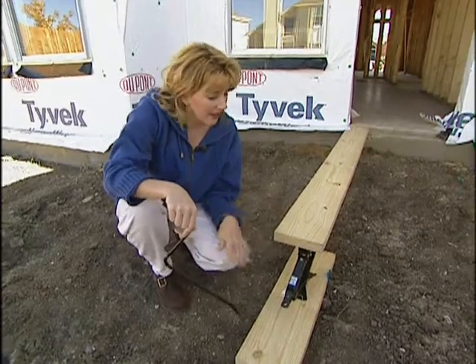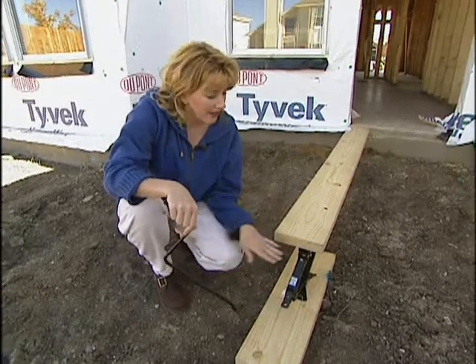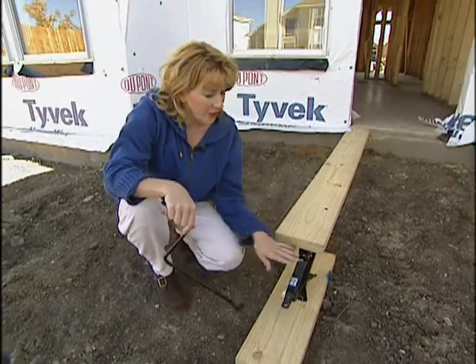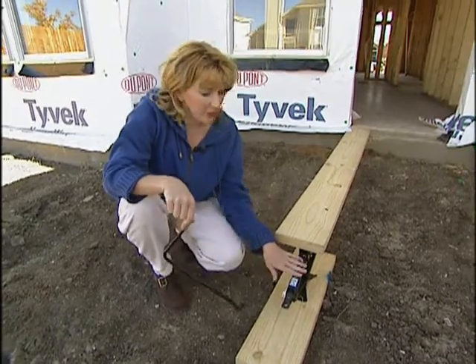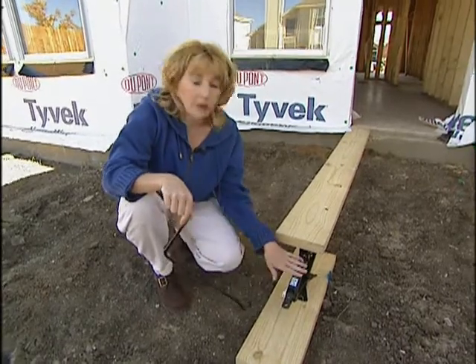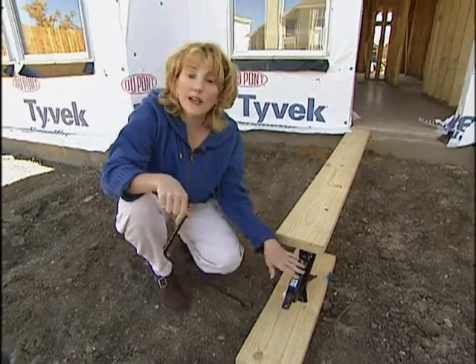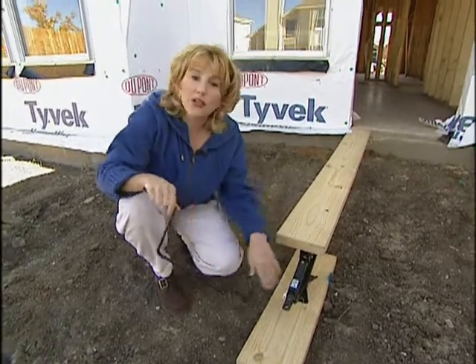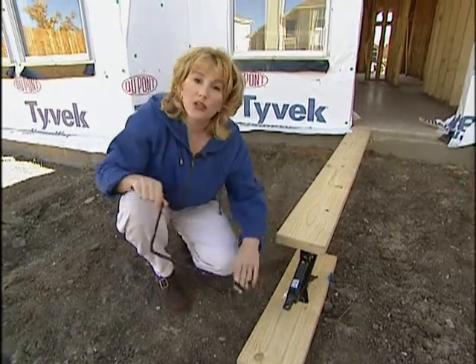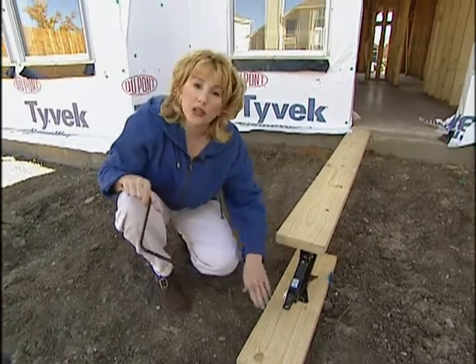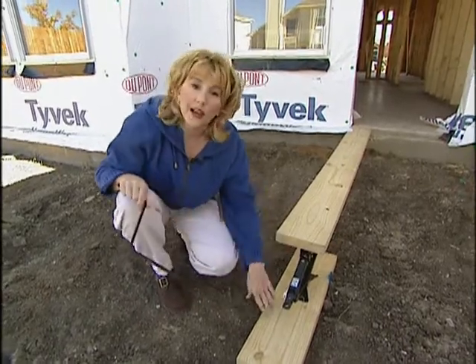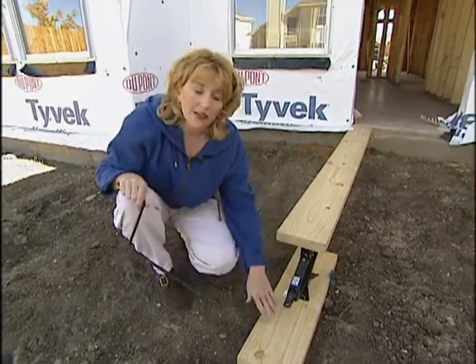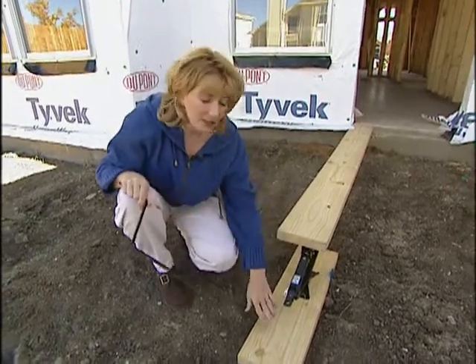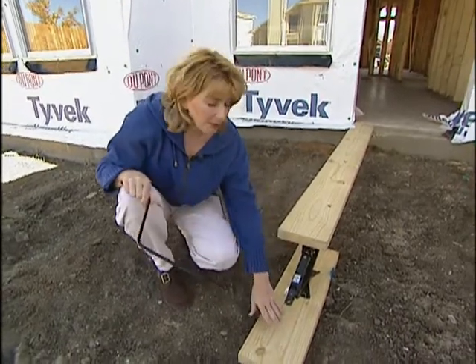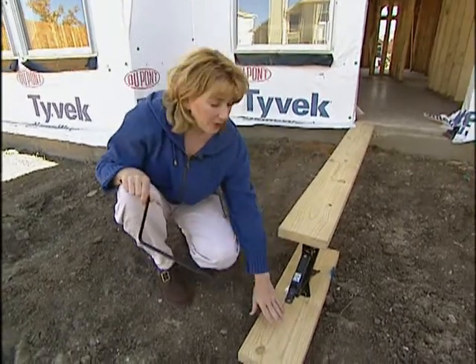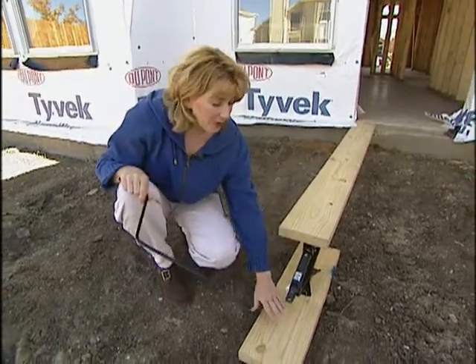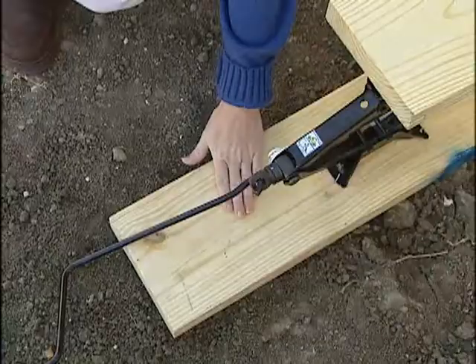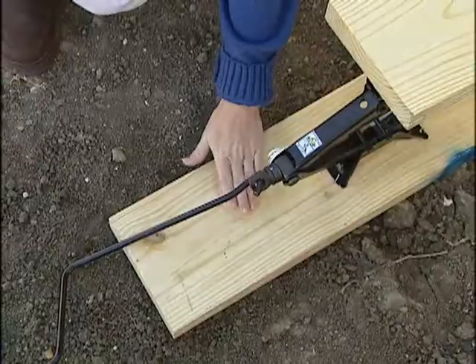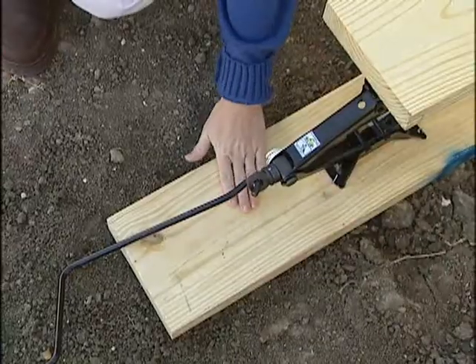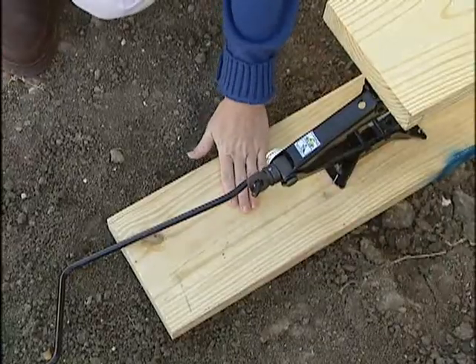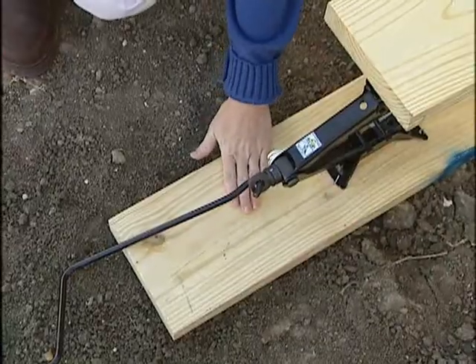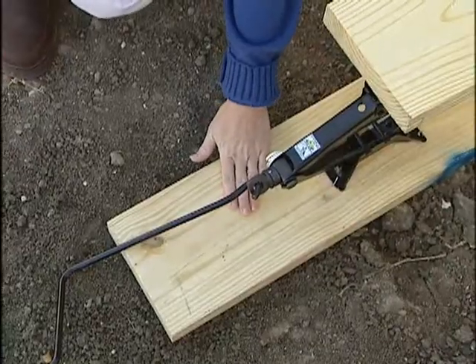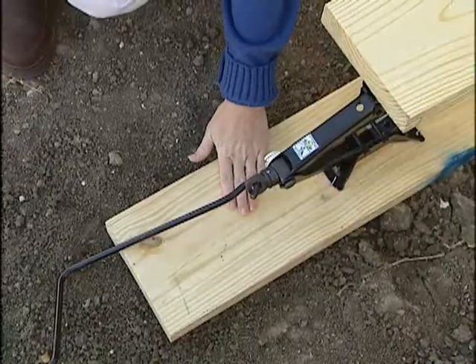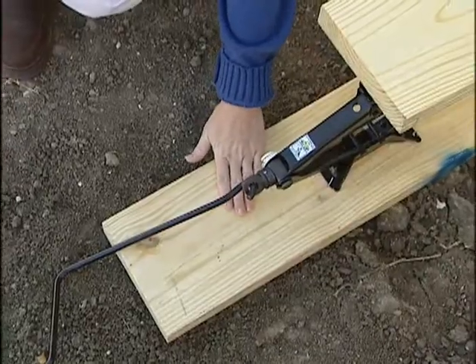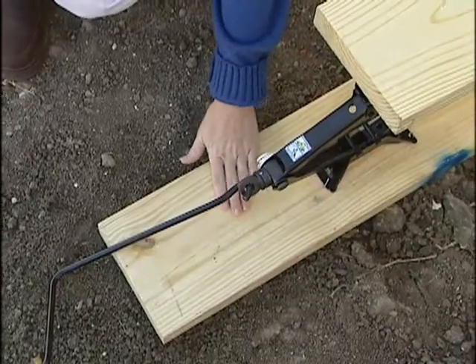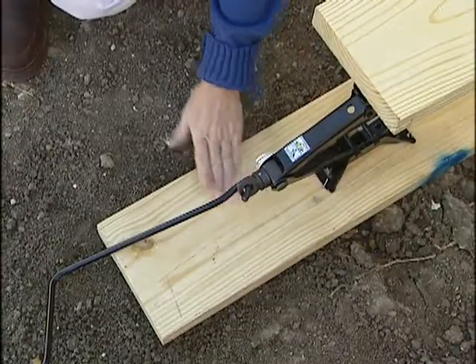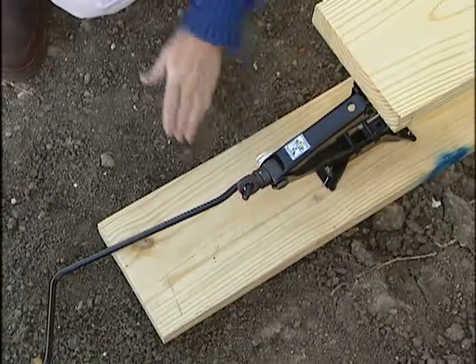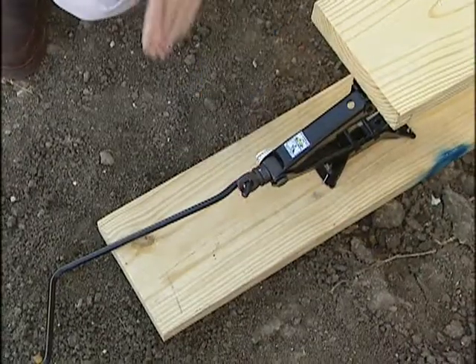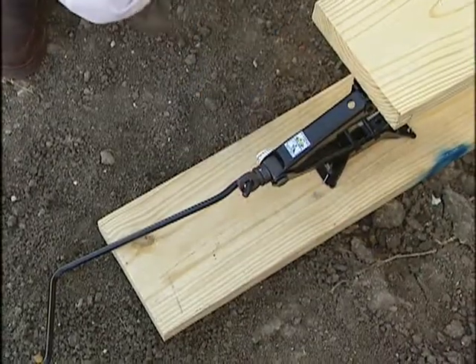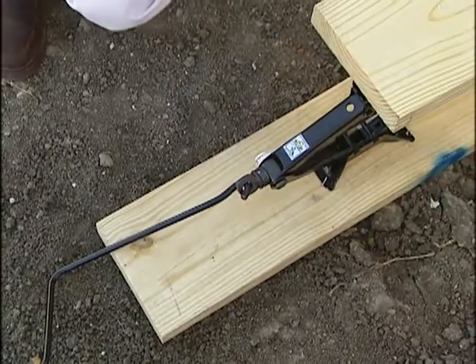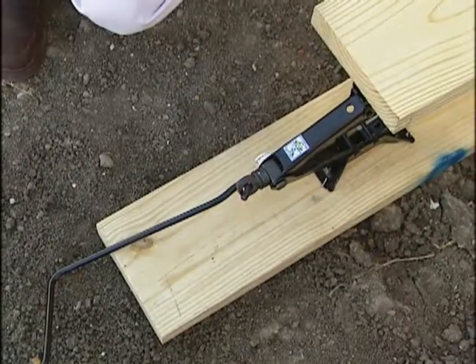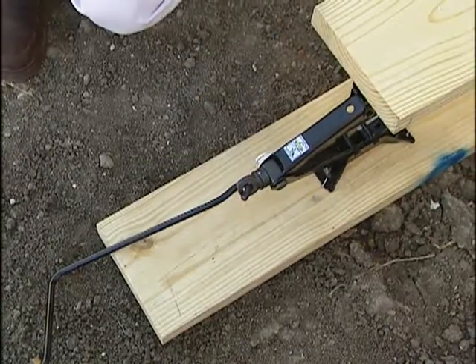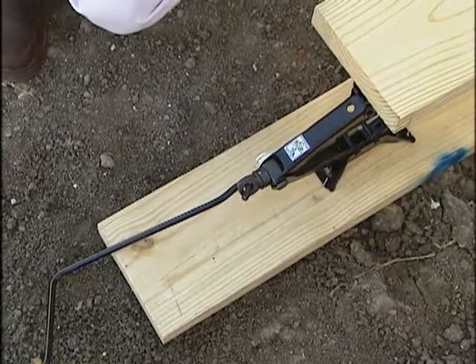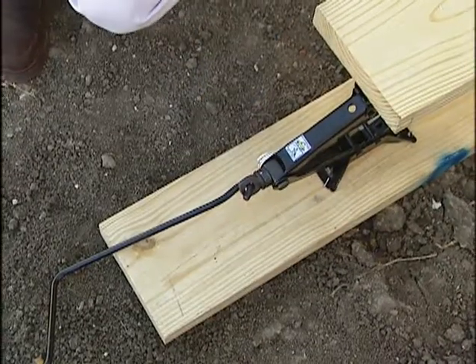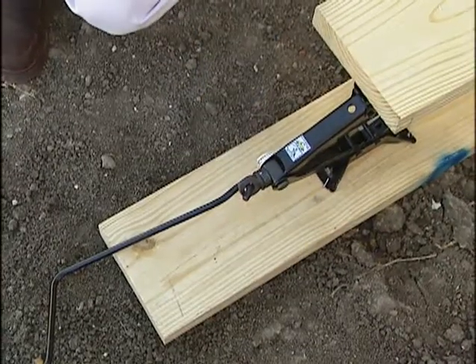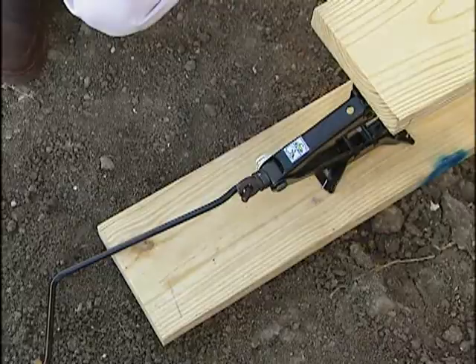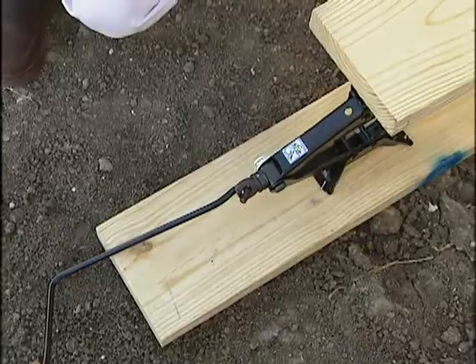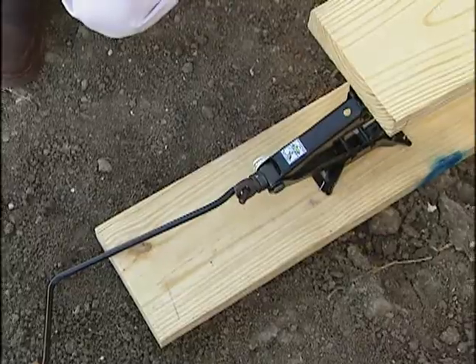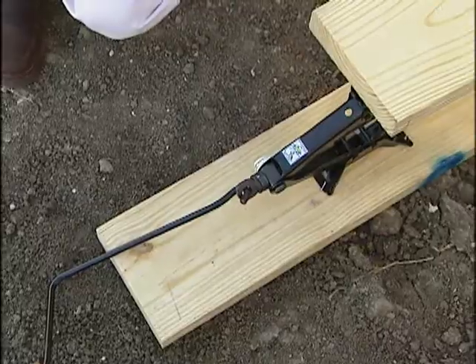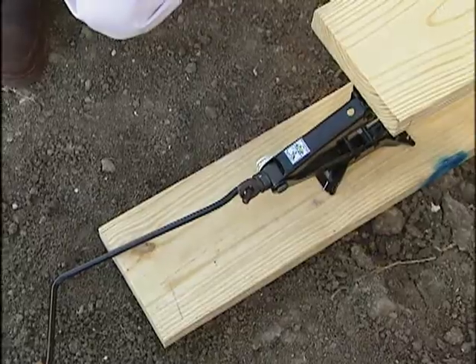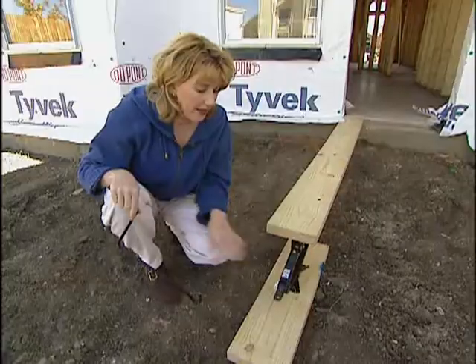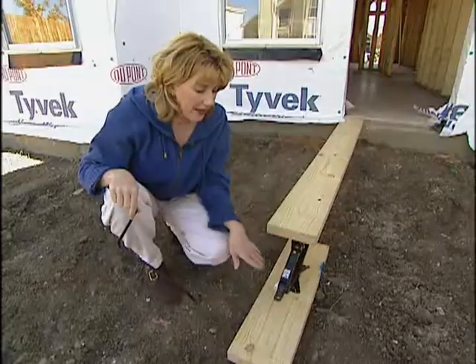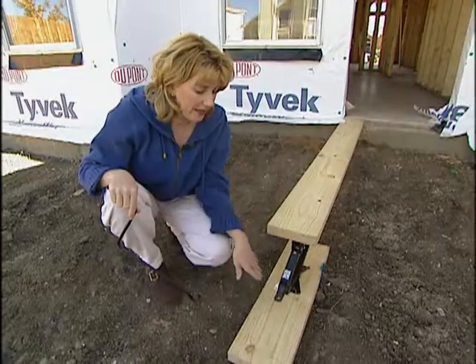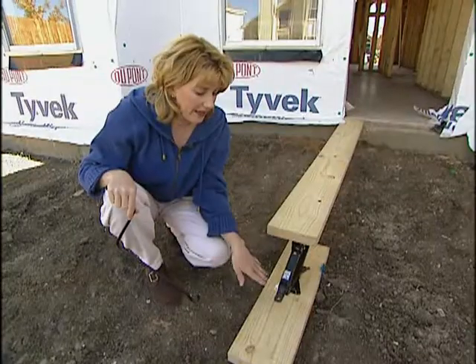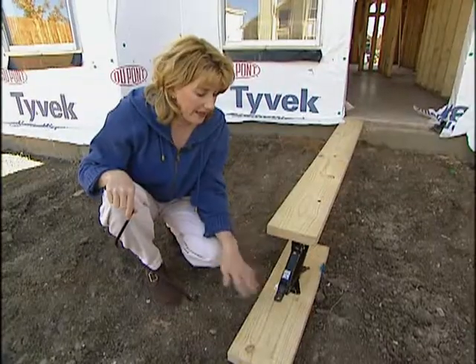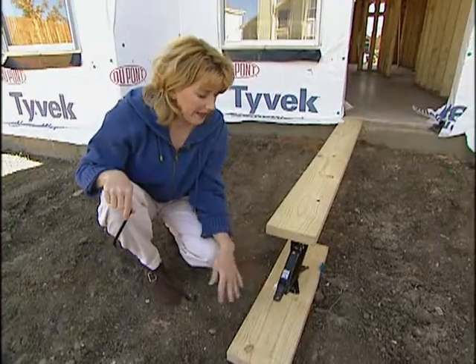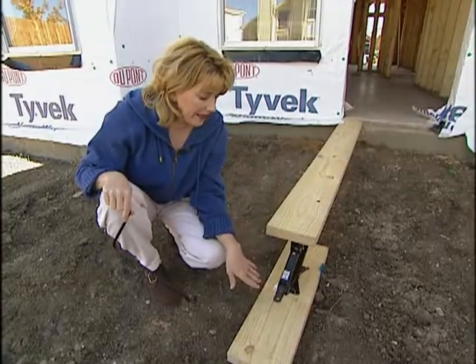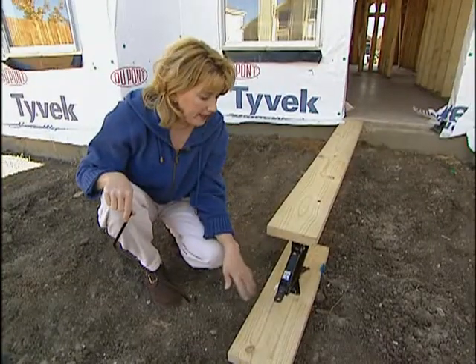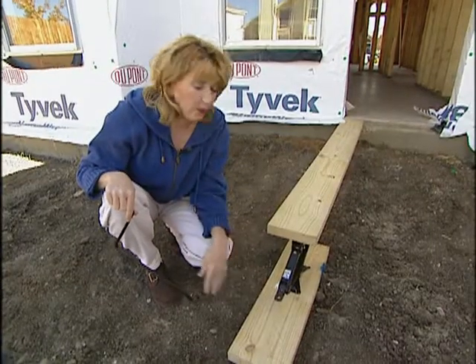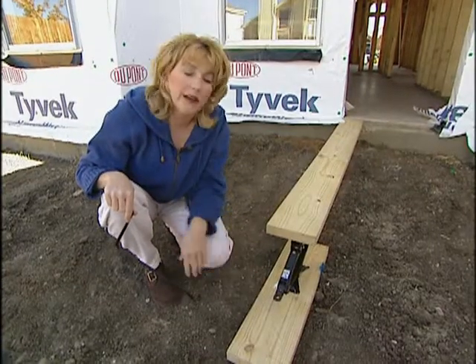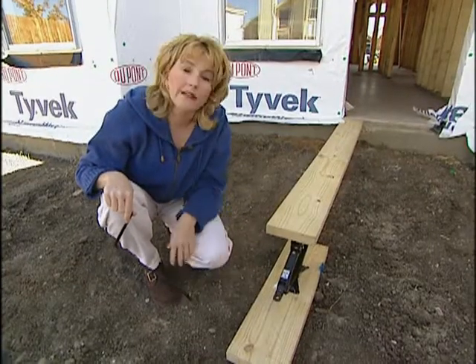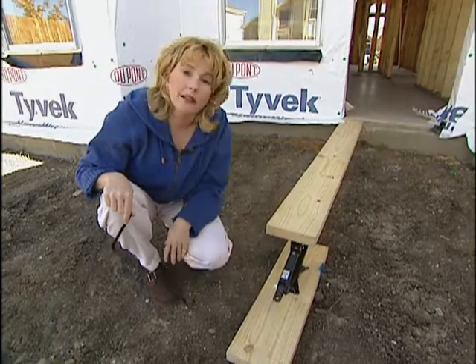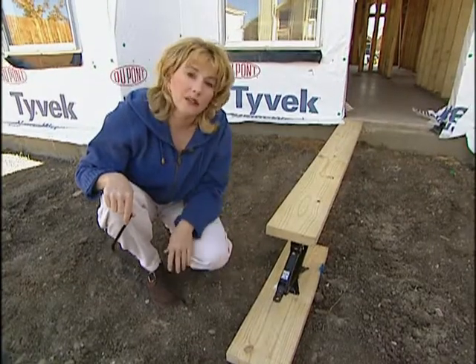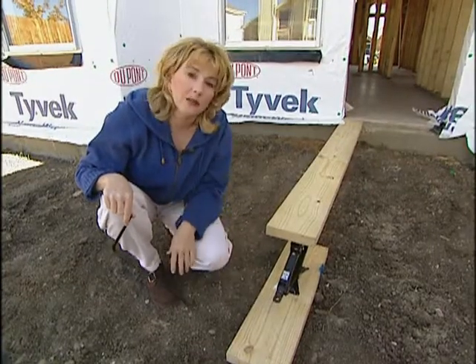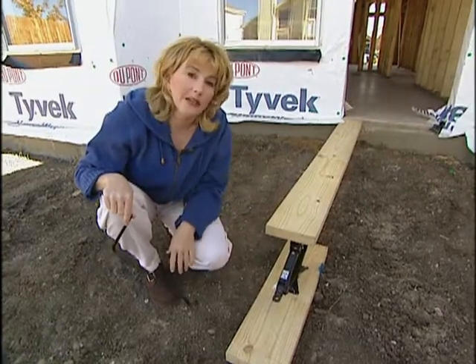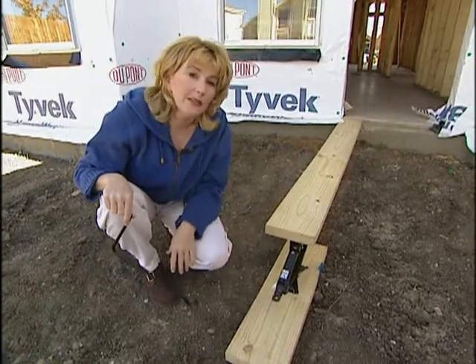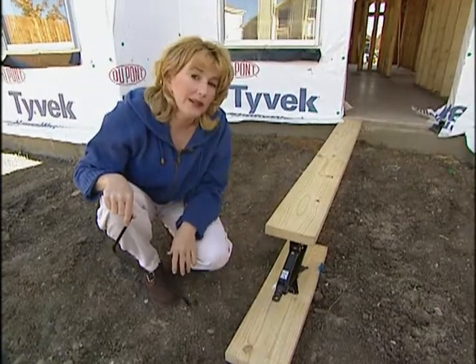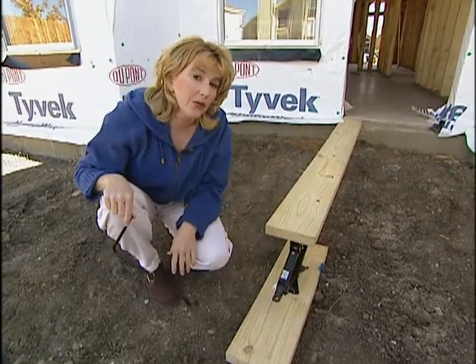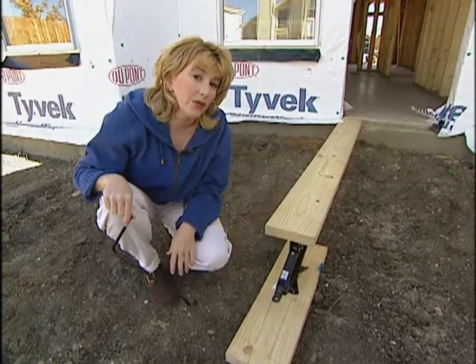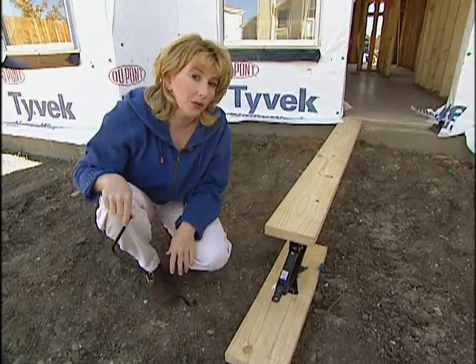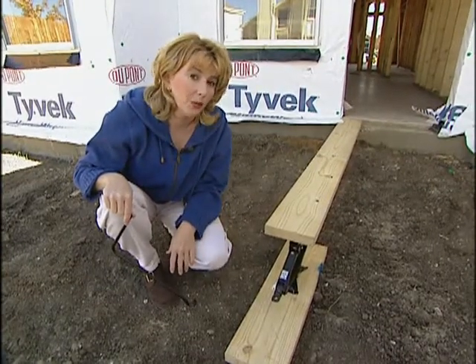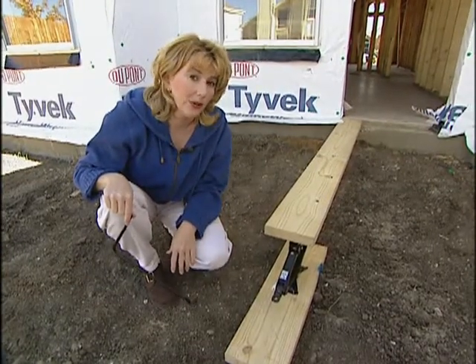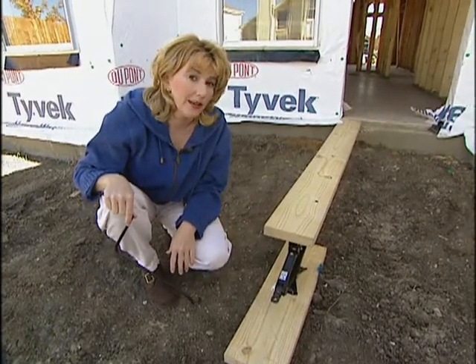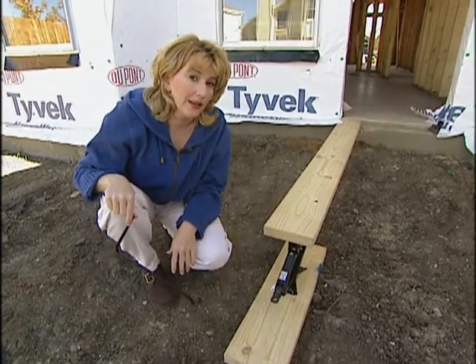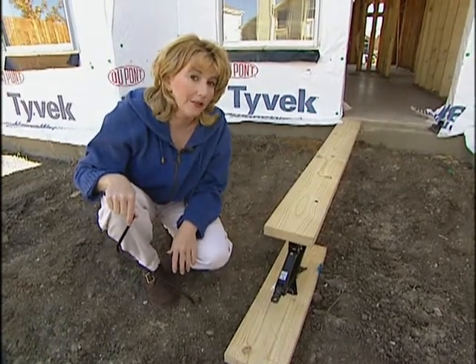You can place your jack on top of a 2x8 support board to keep it from sinking into the ground. You may need to dig the ground out a little bit to make sure that your board is level.